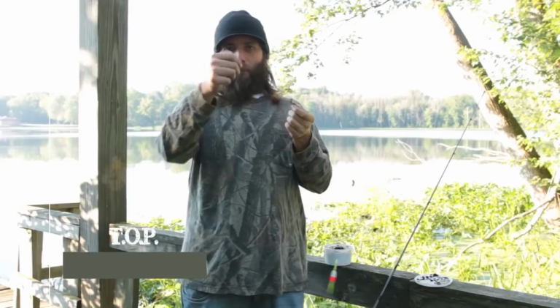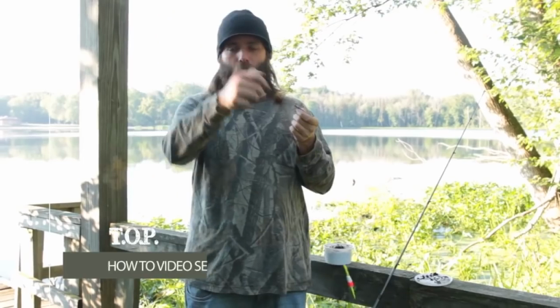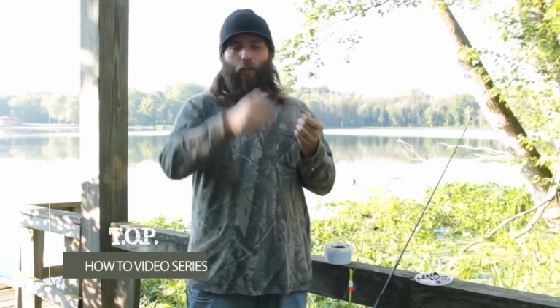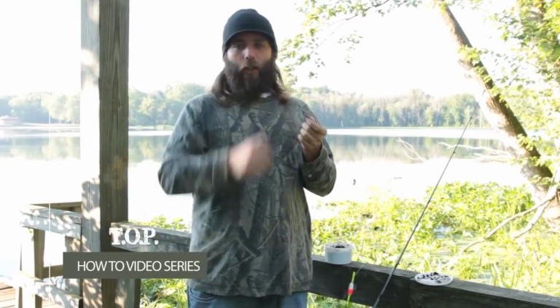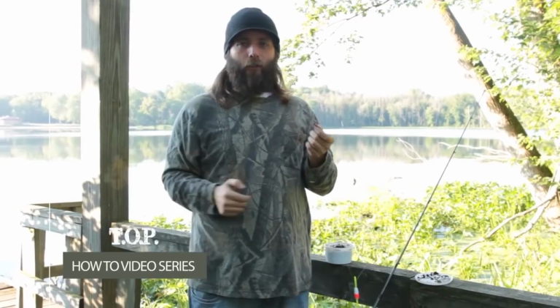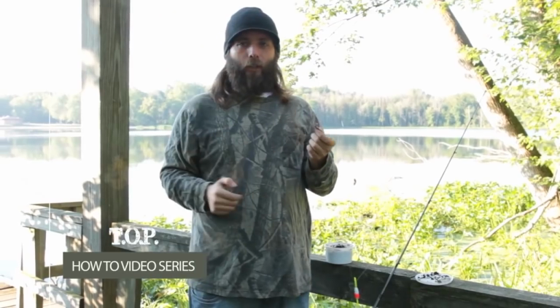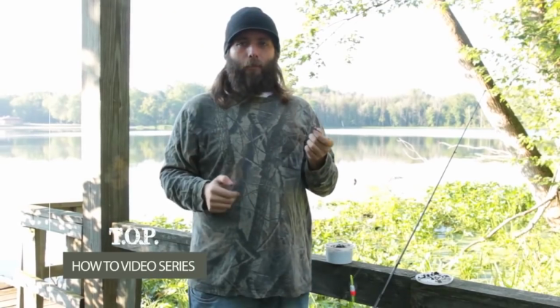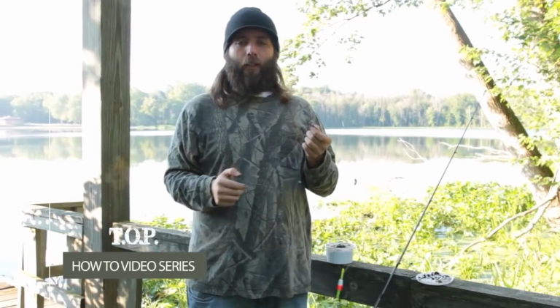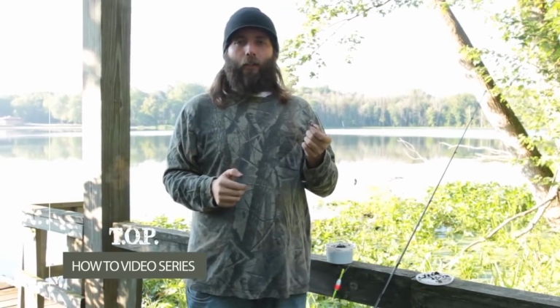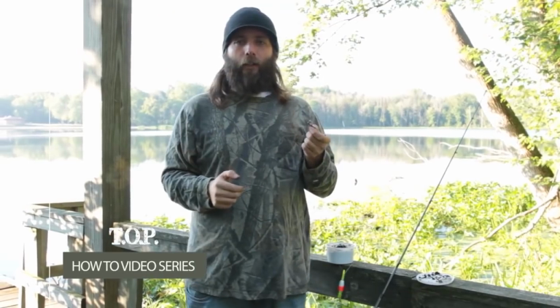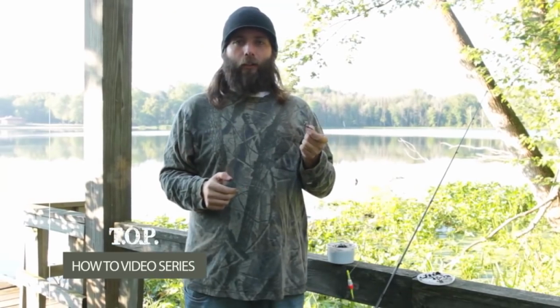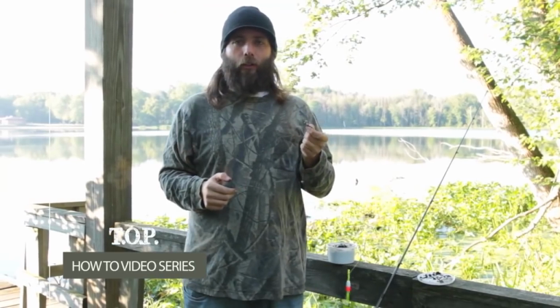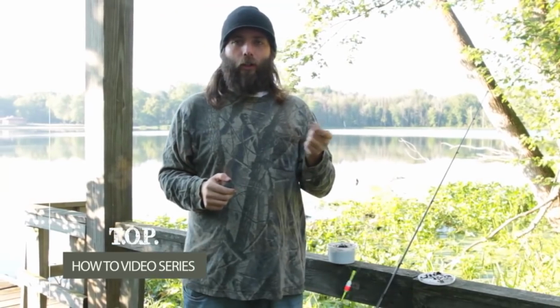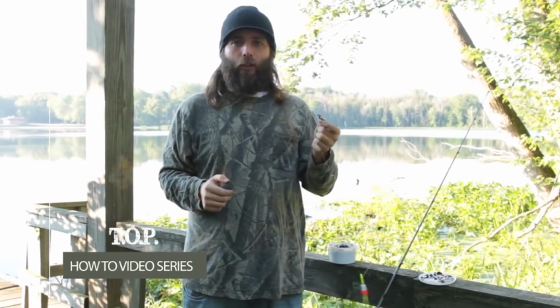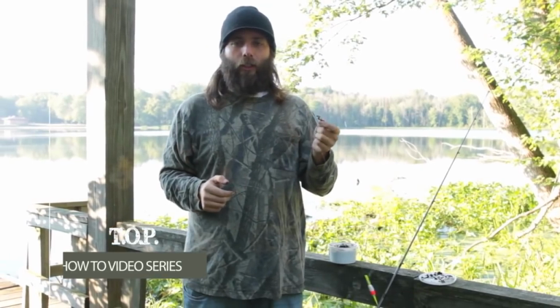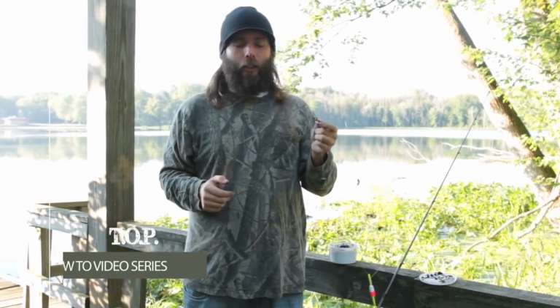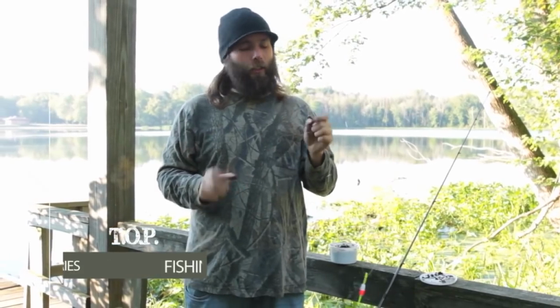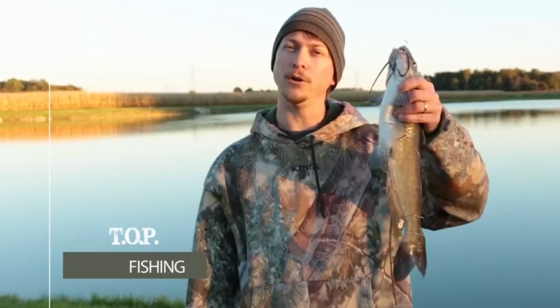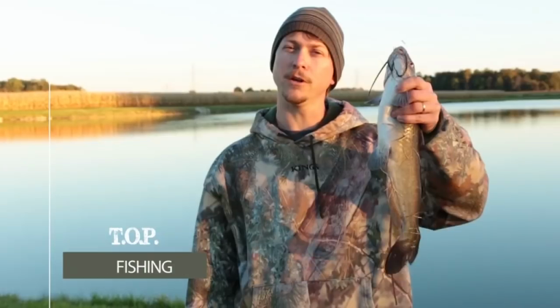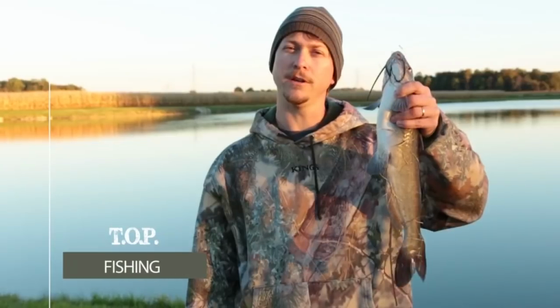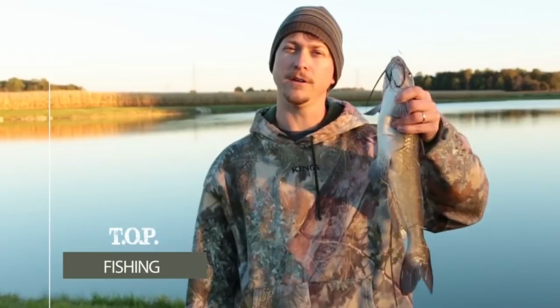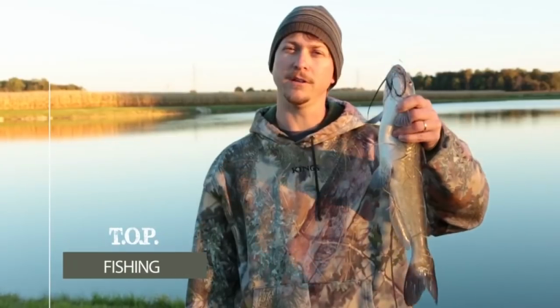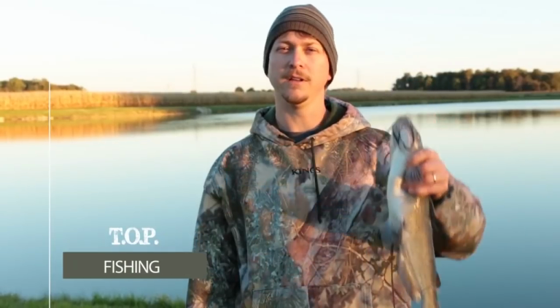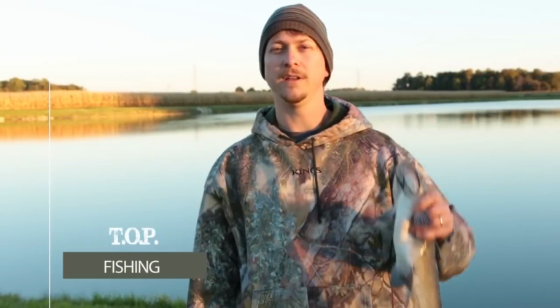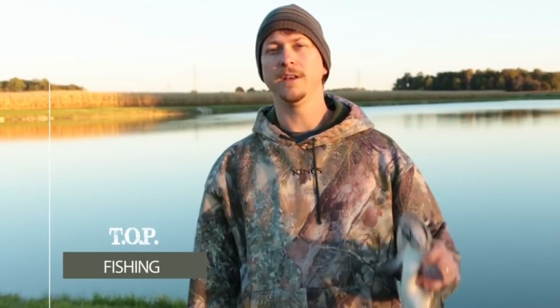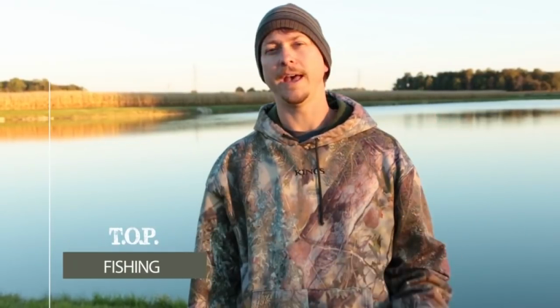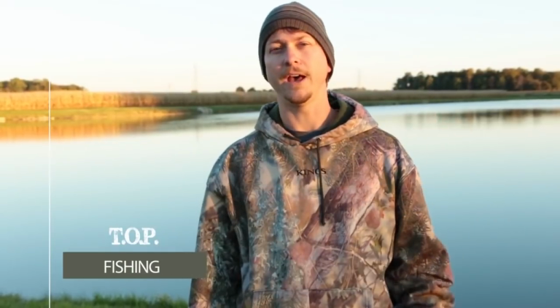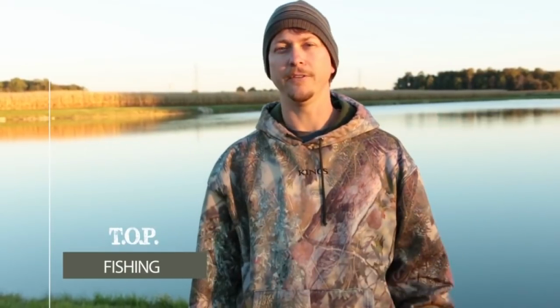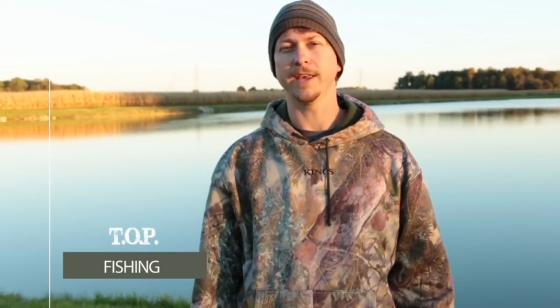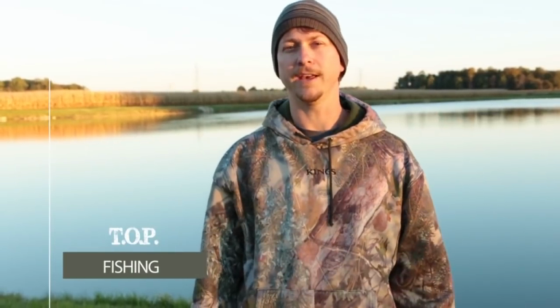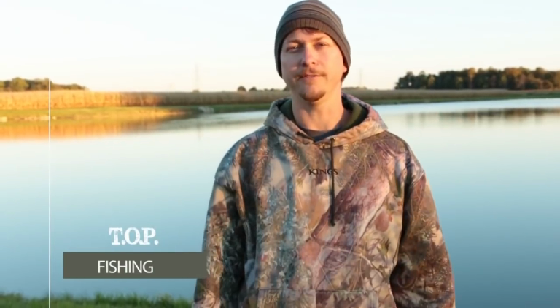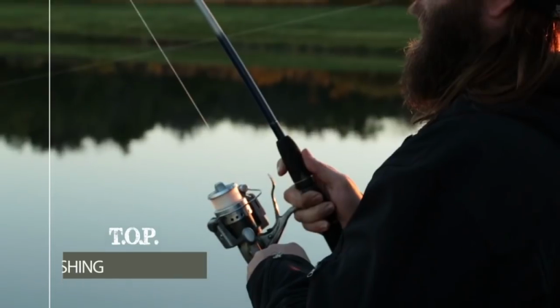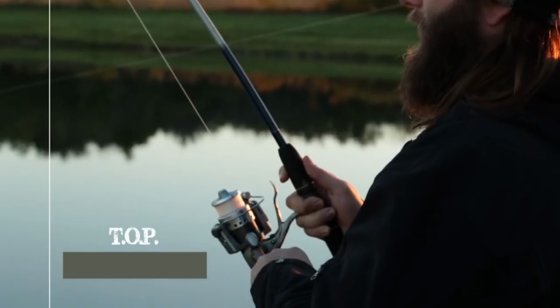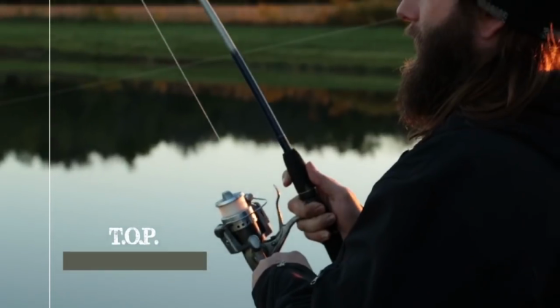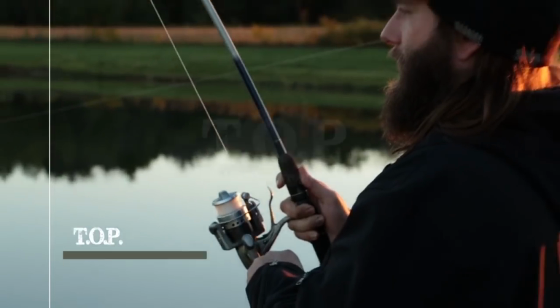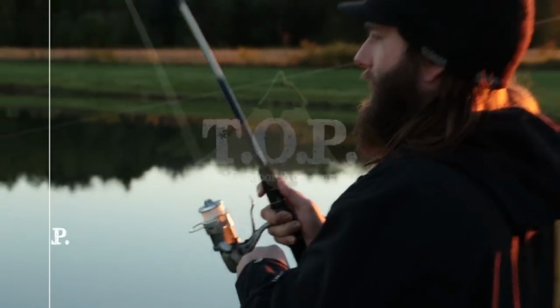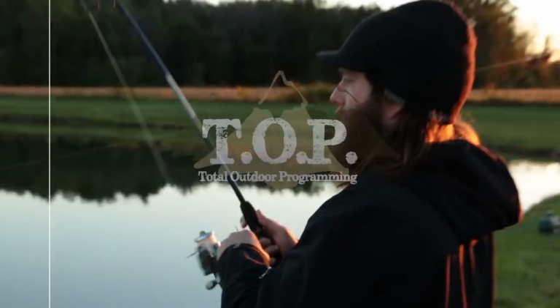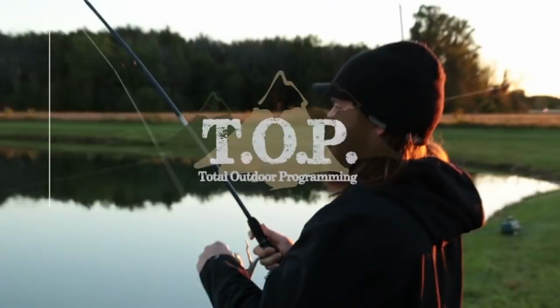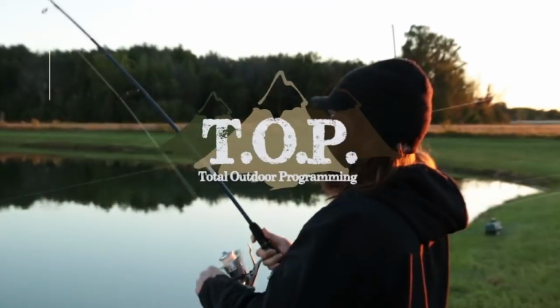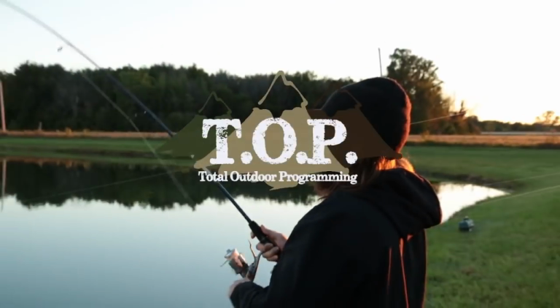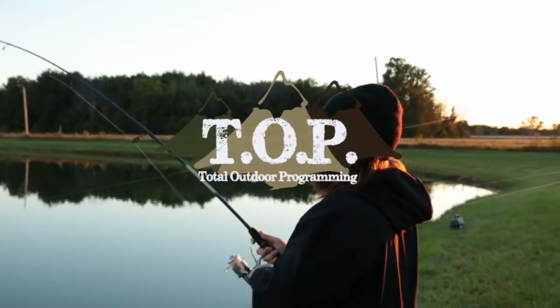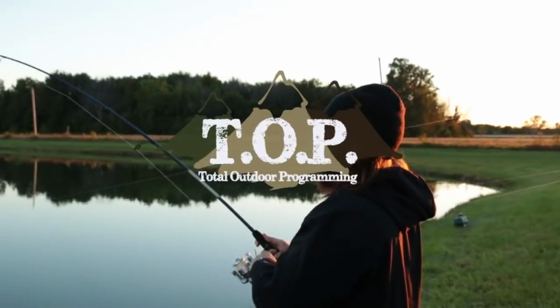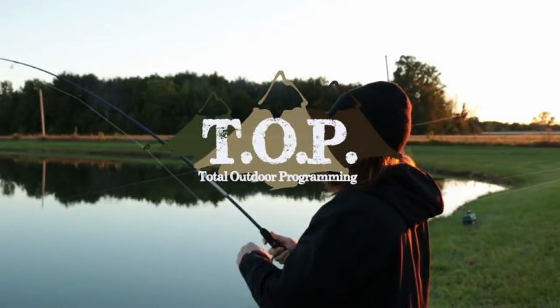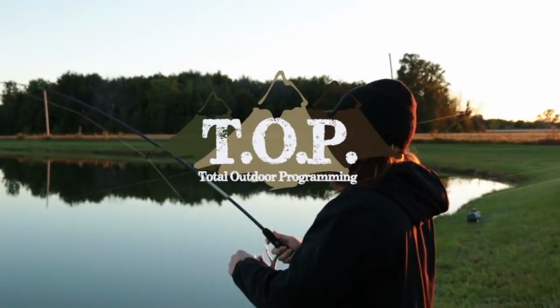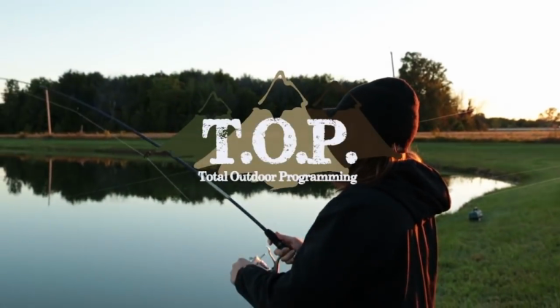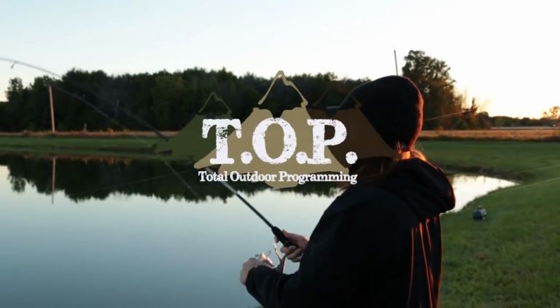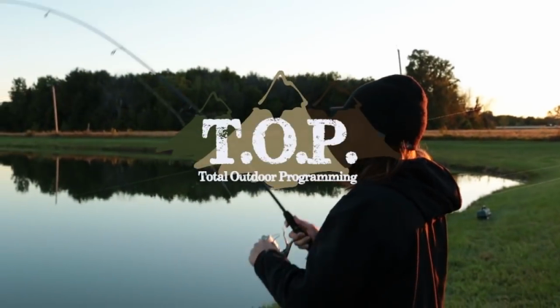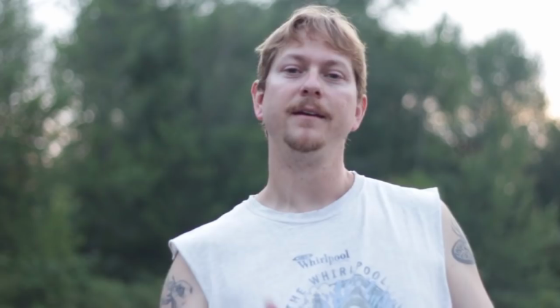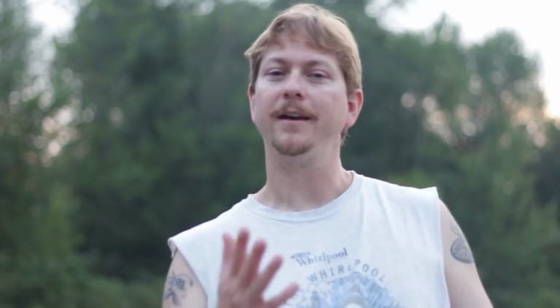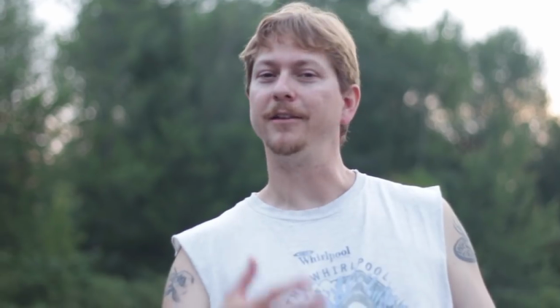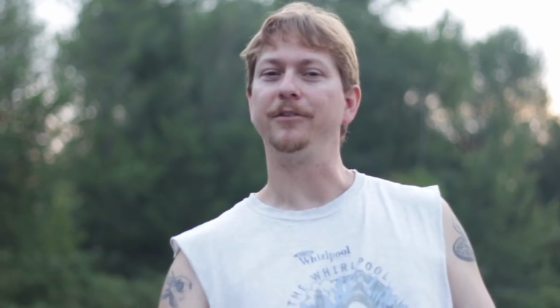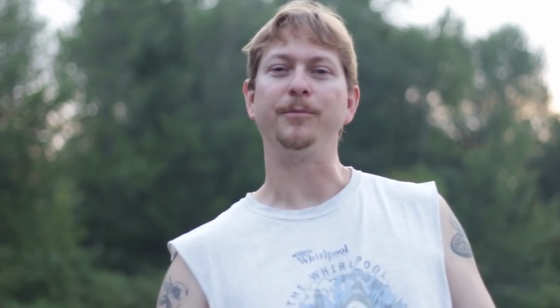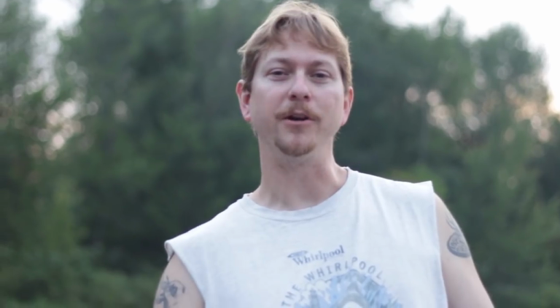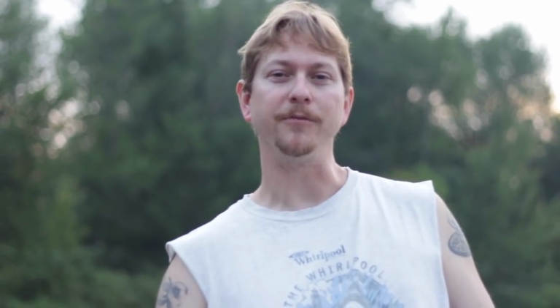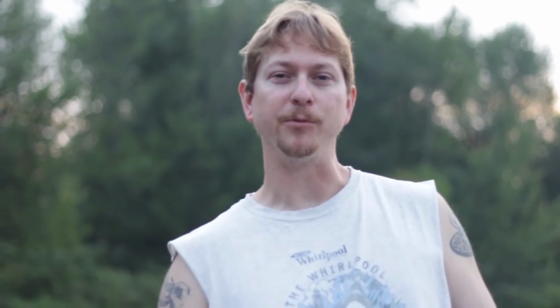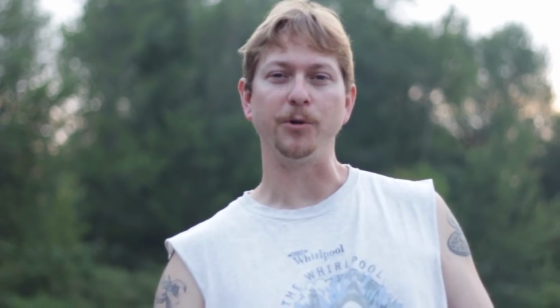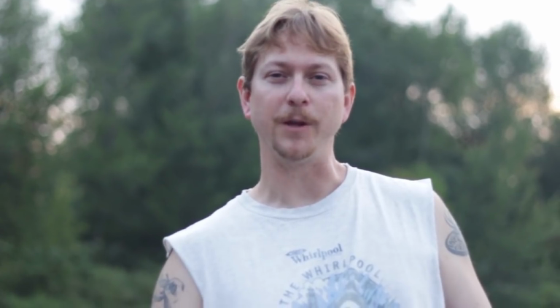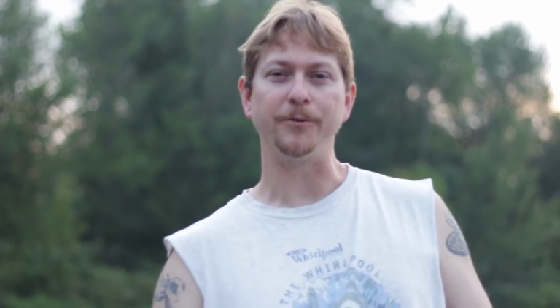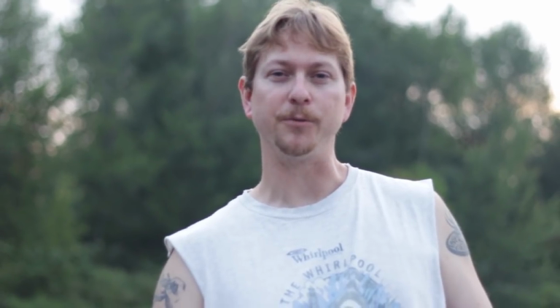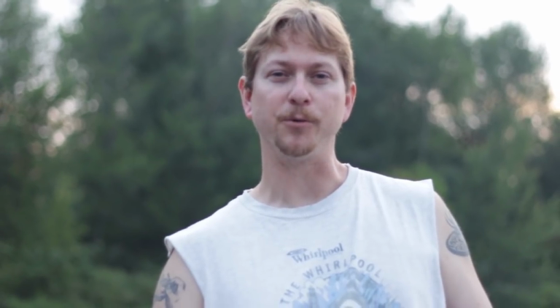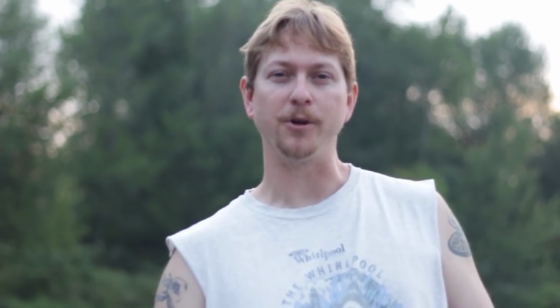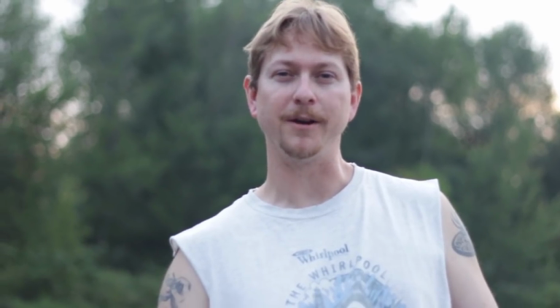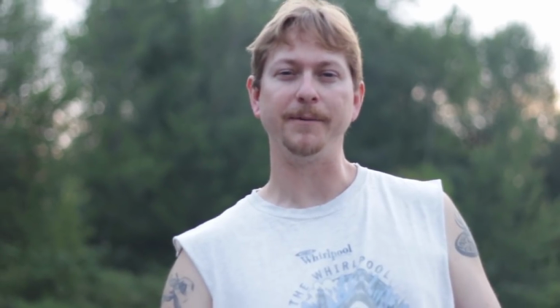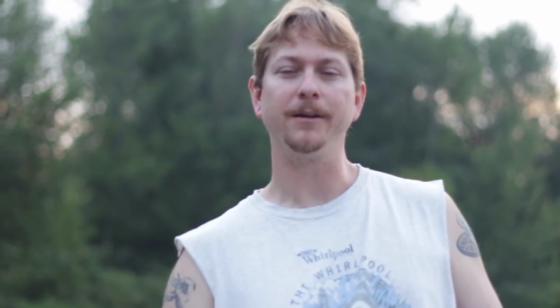This is Total Outdoor Programming. Hey, this is Marty from Total Outdoor Programming.